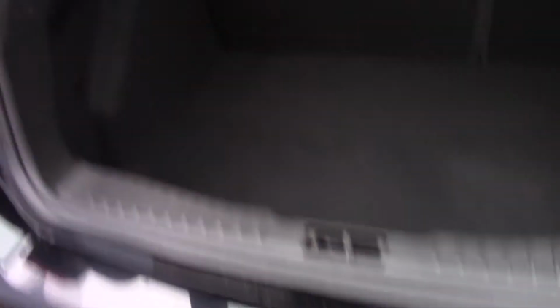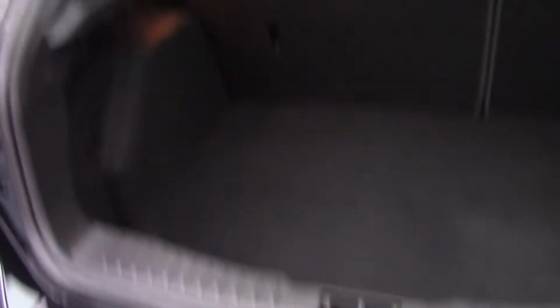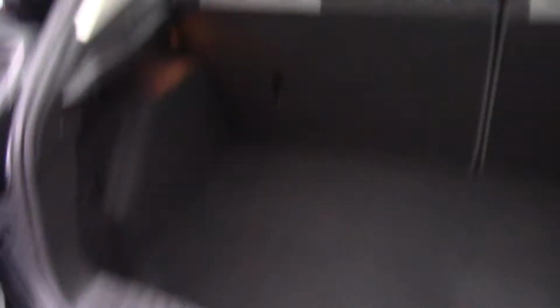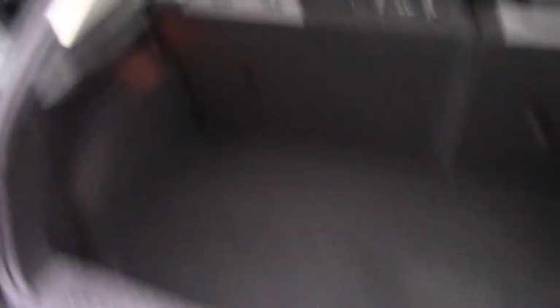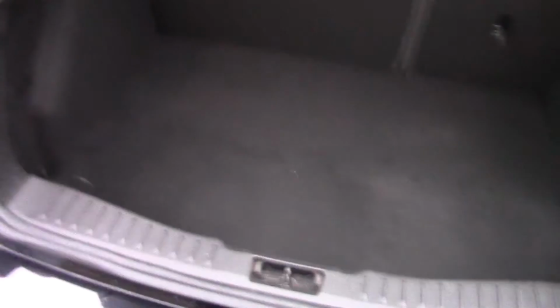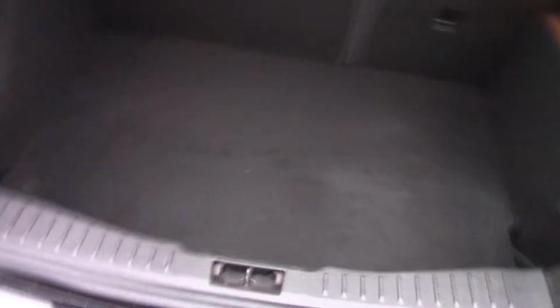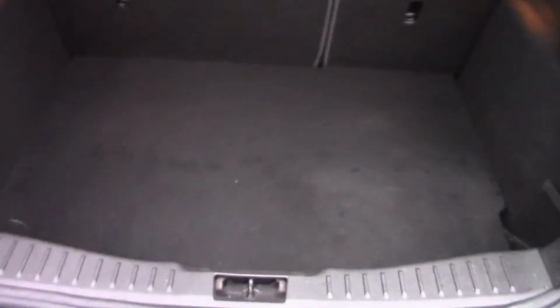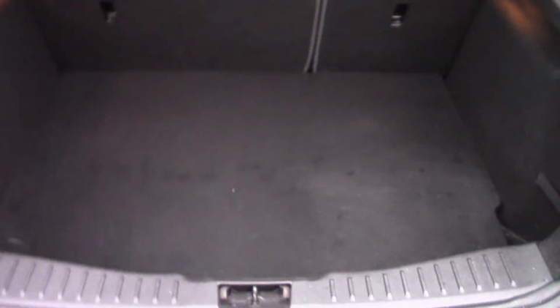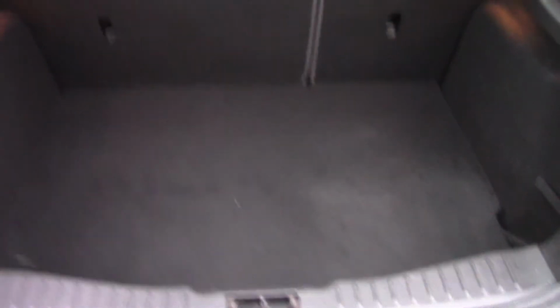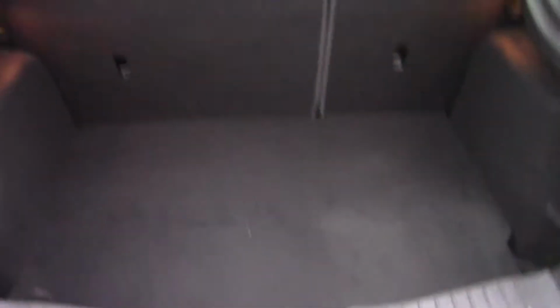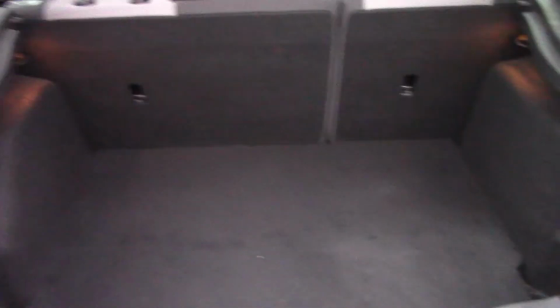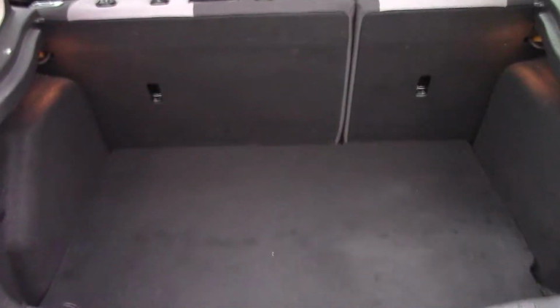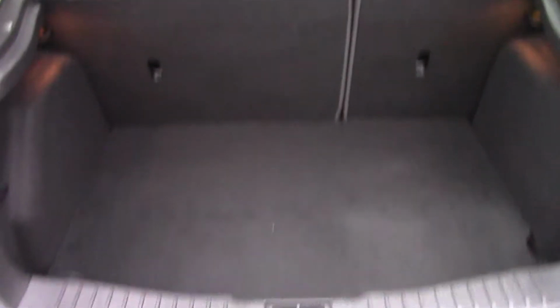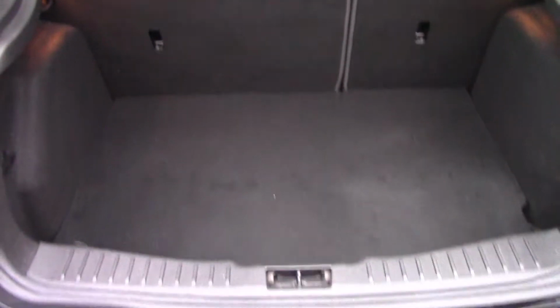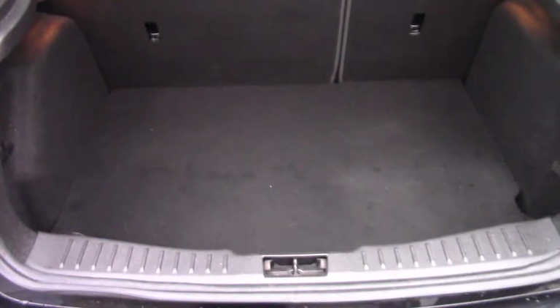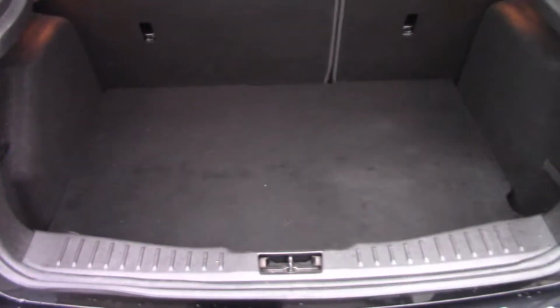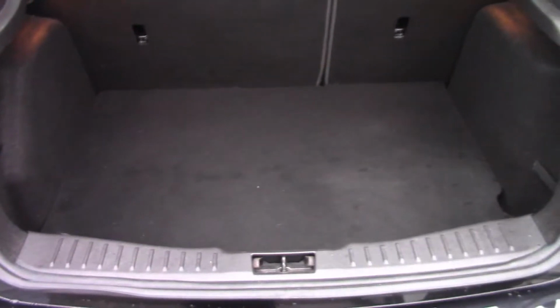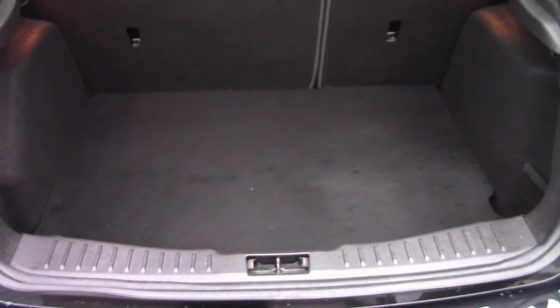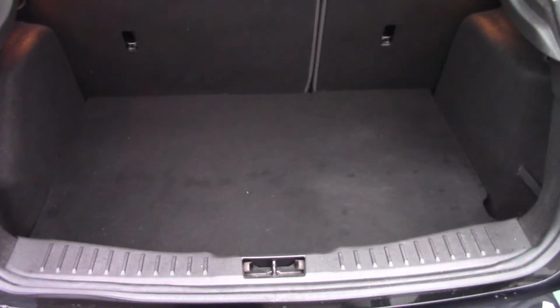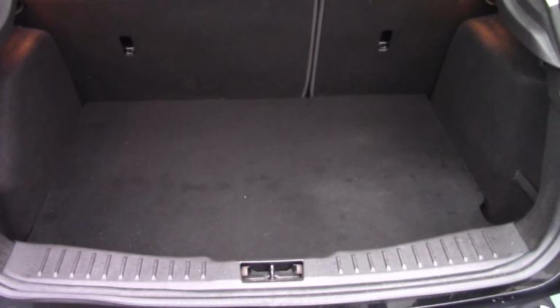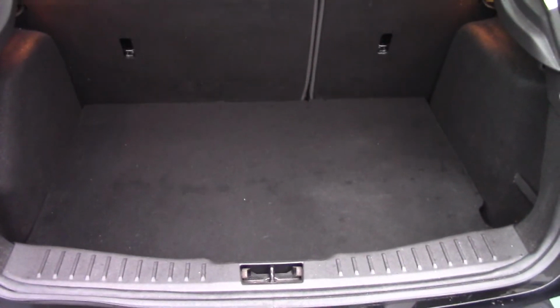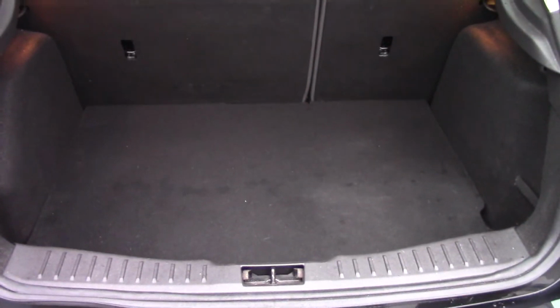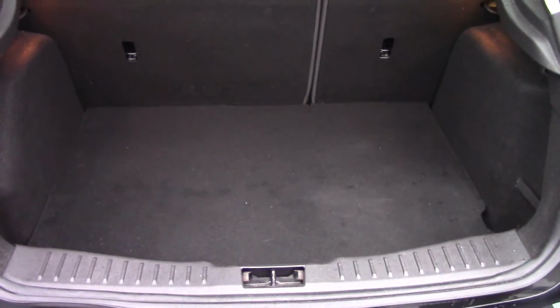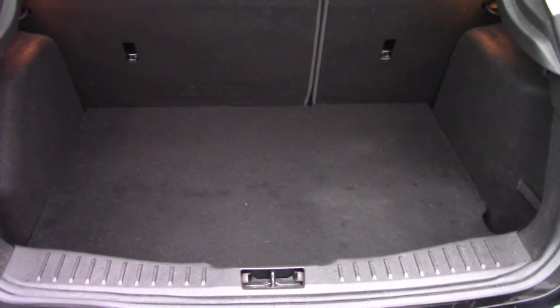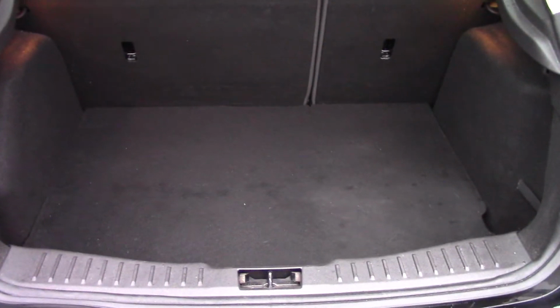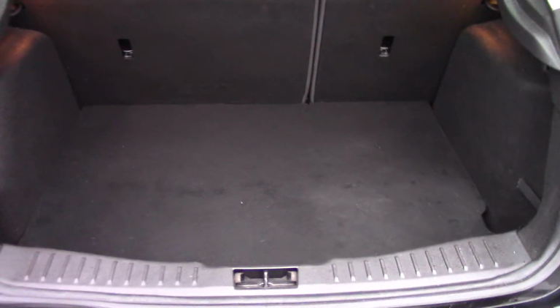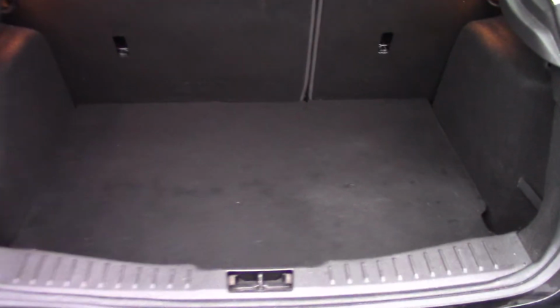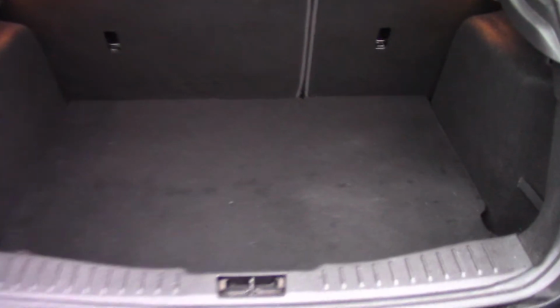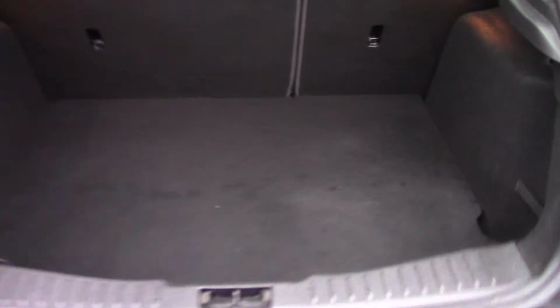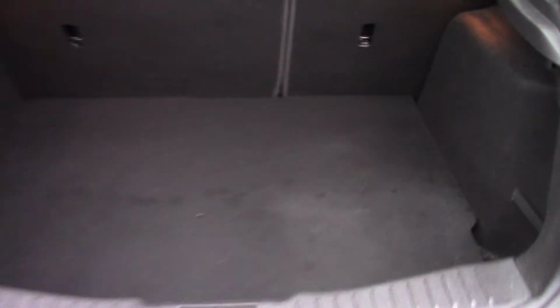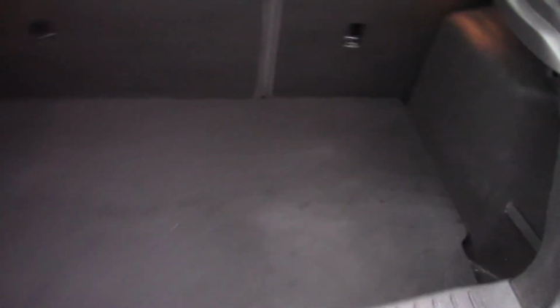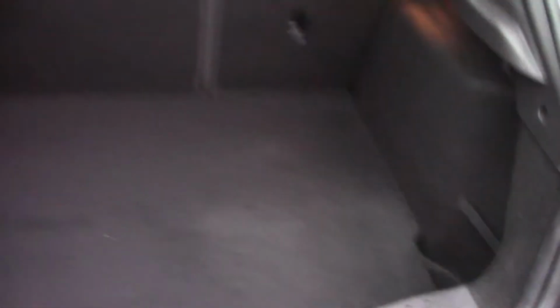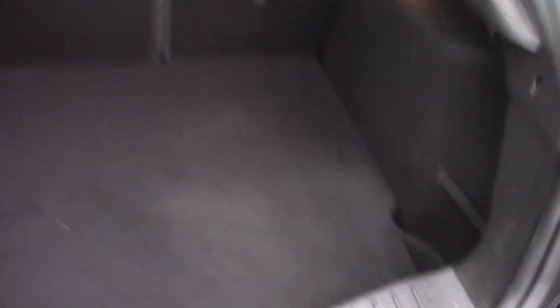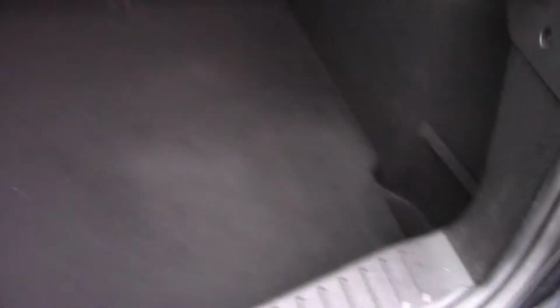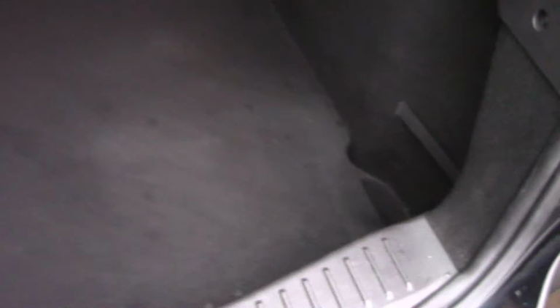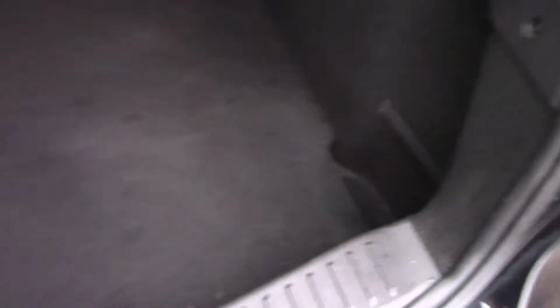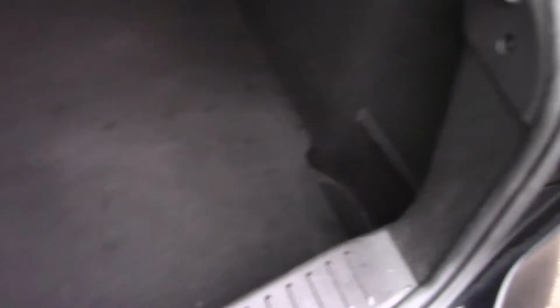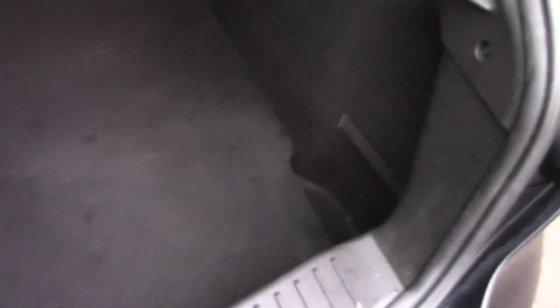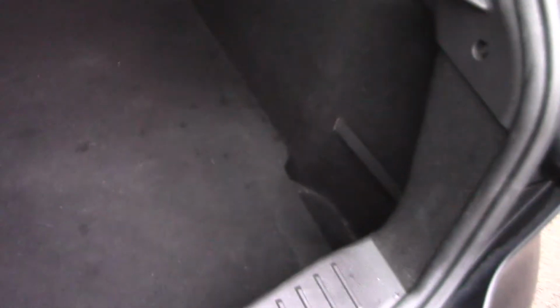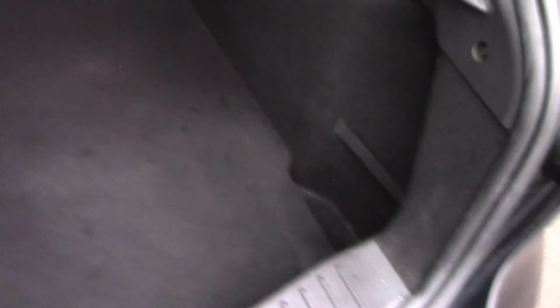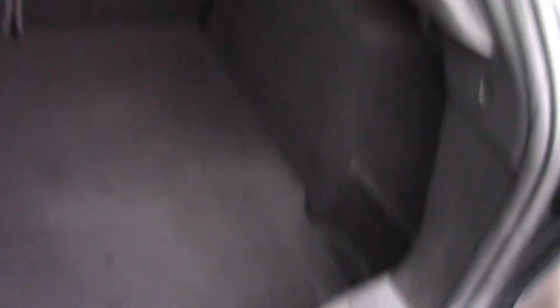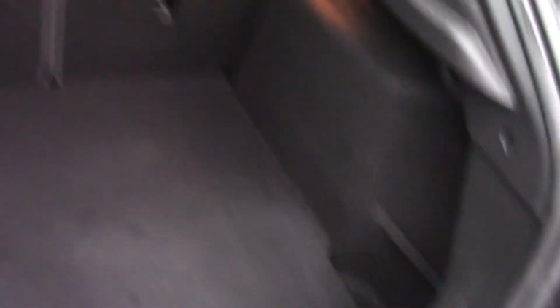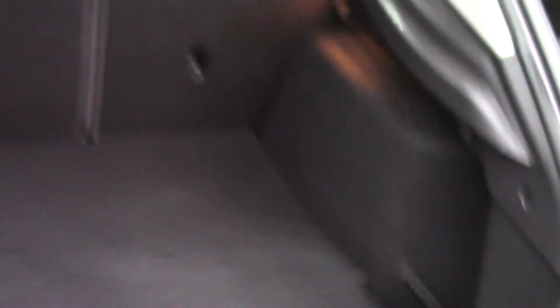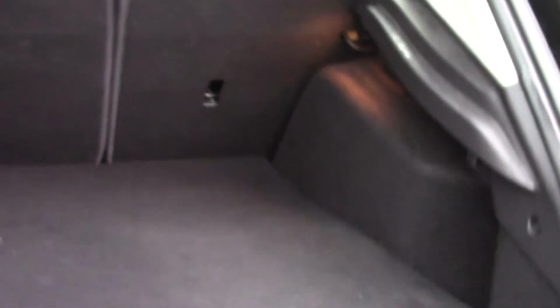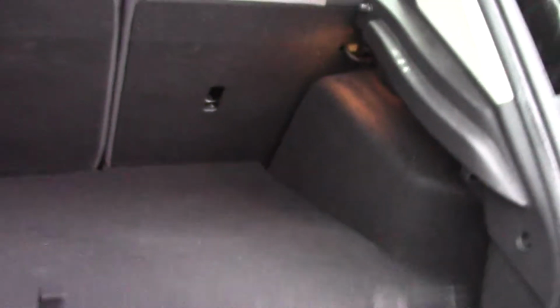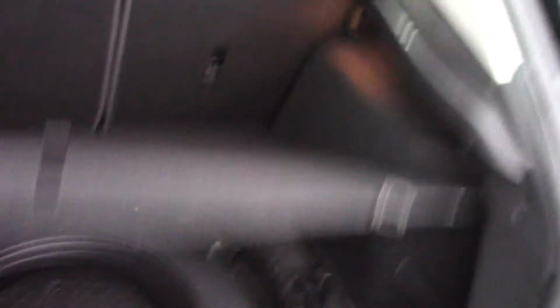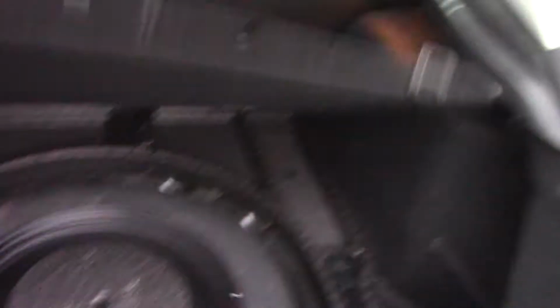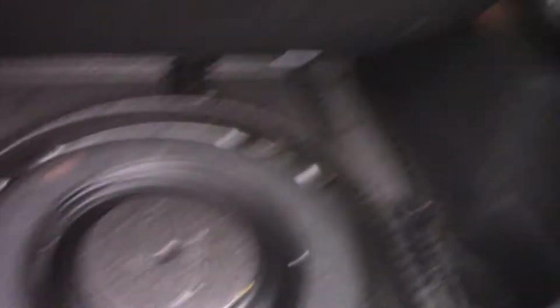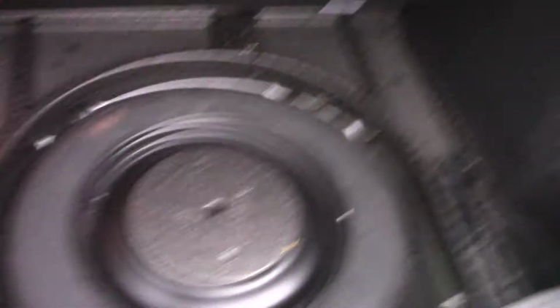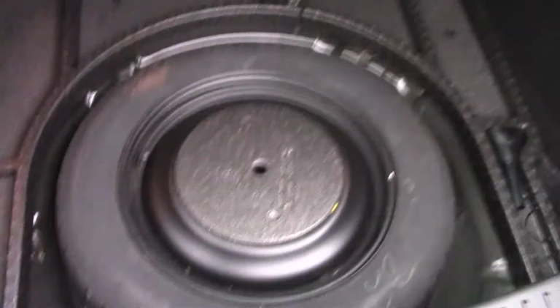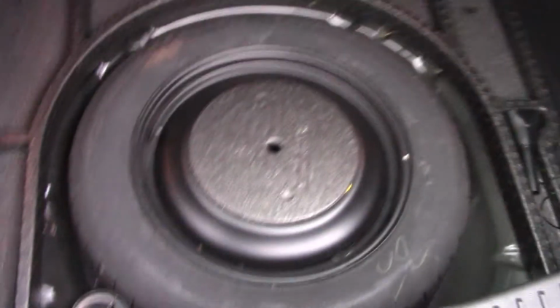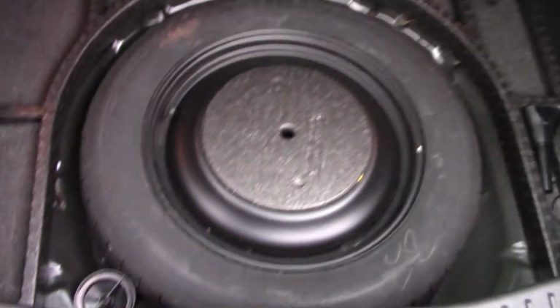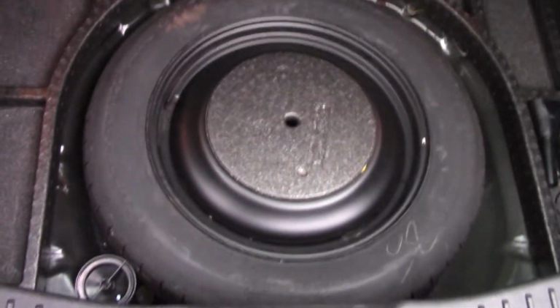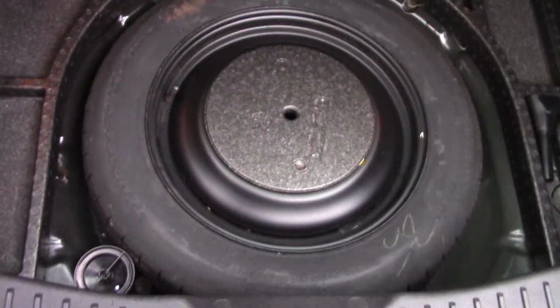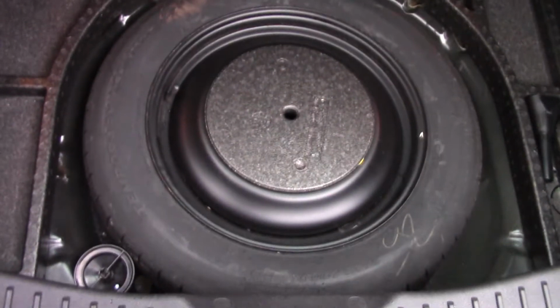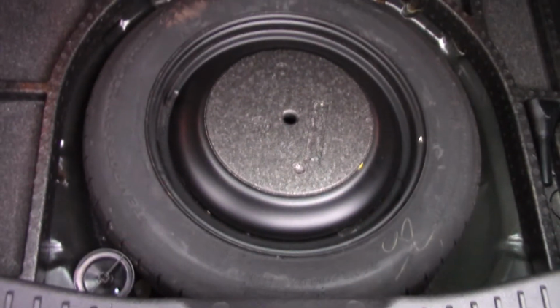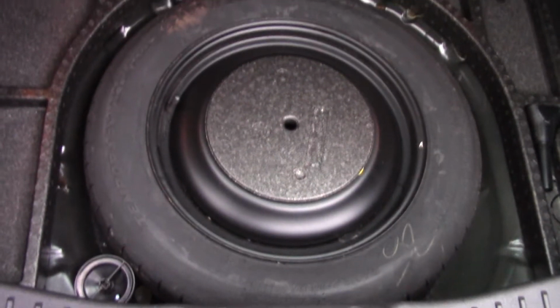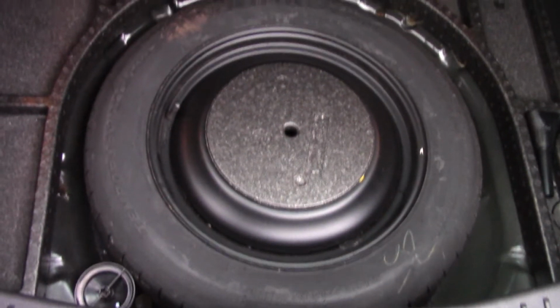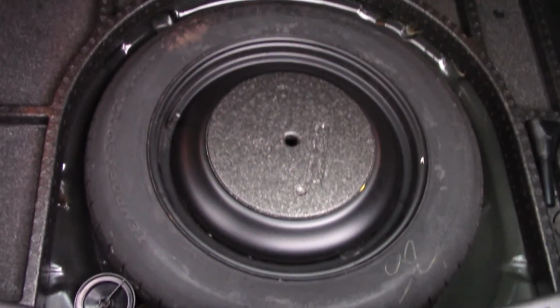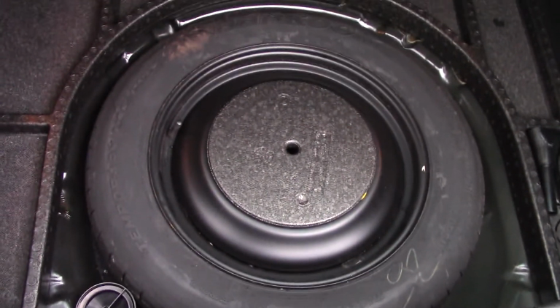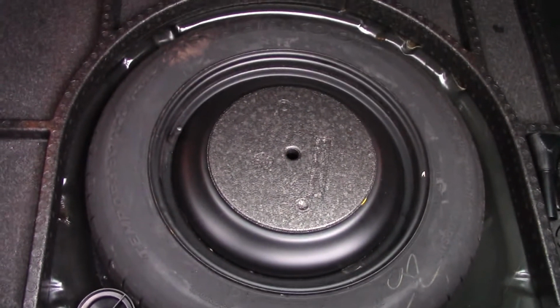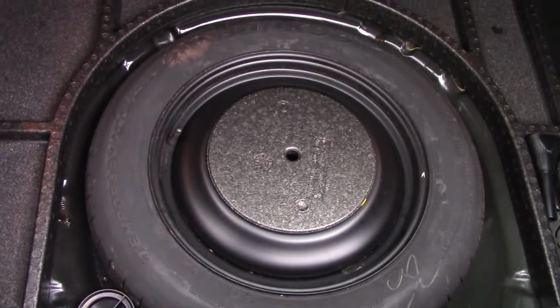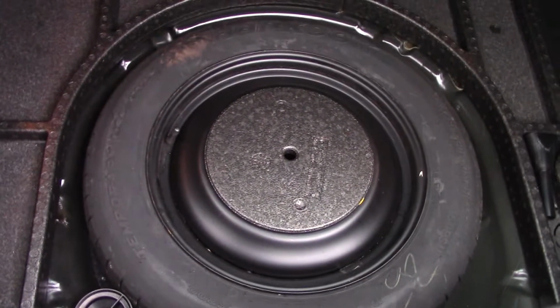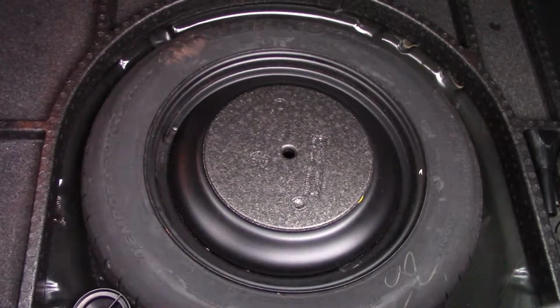Opening the boot we can see all of the available boot space, and if we lift up this carpet we've got a spare wheel underneath.